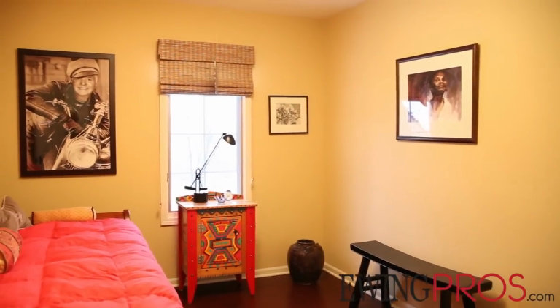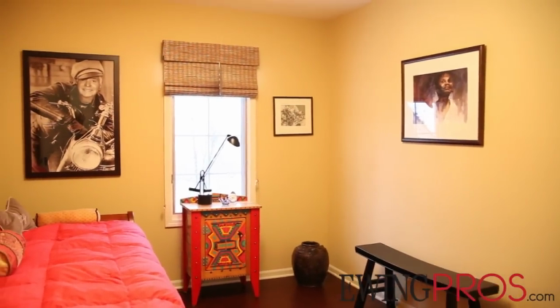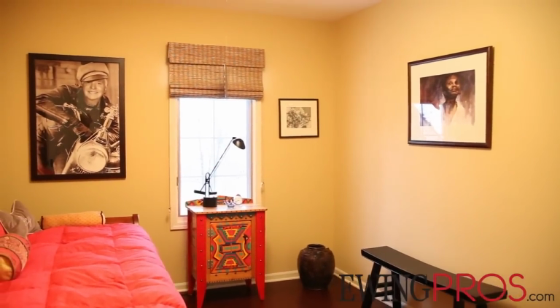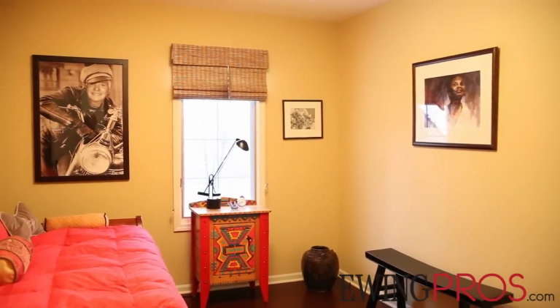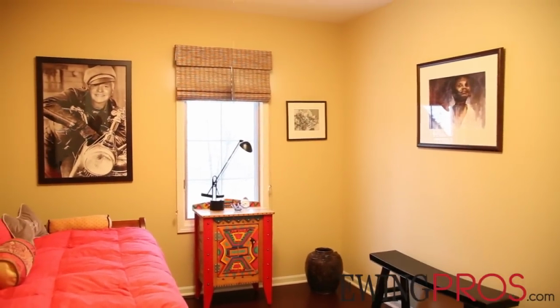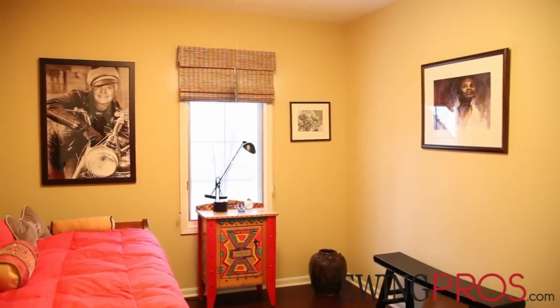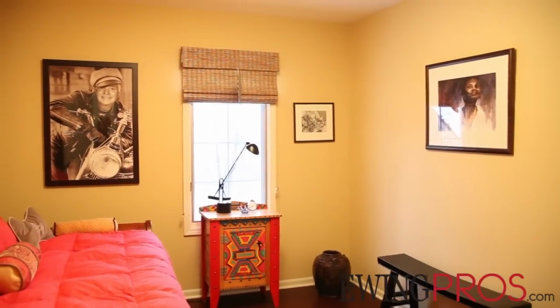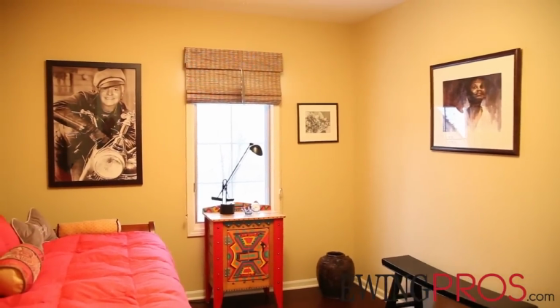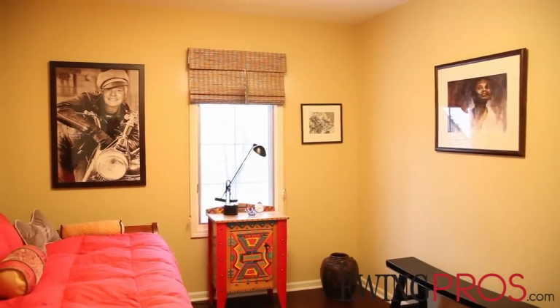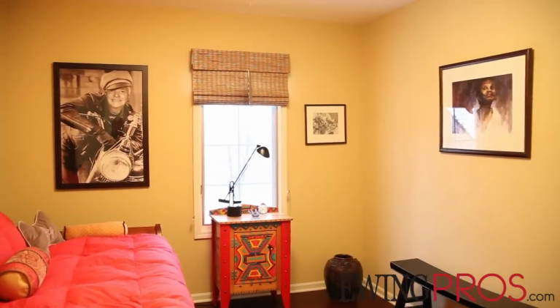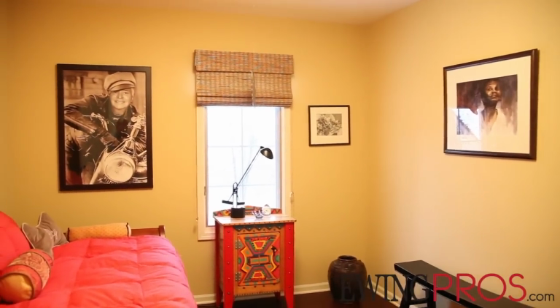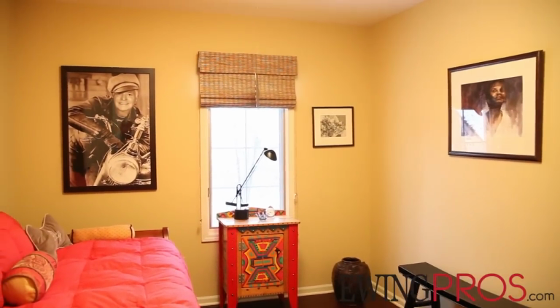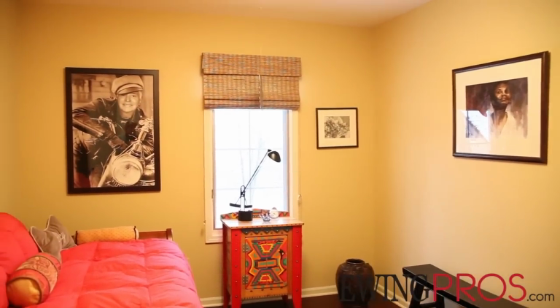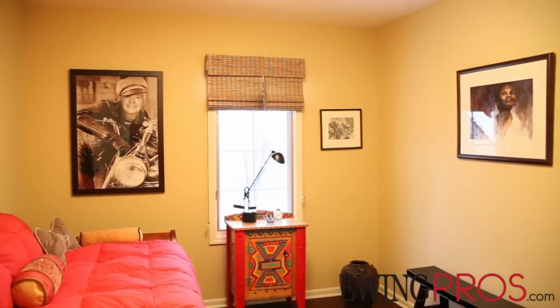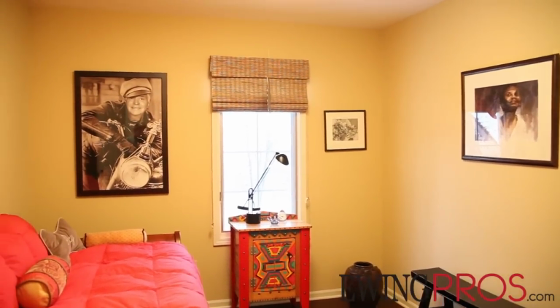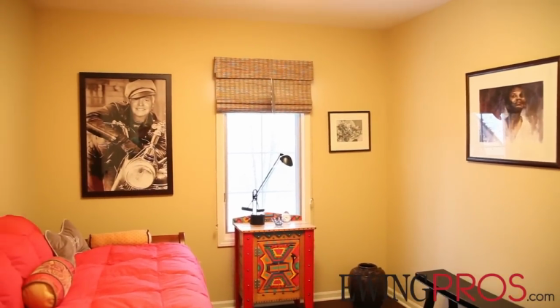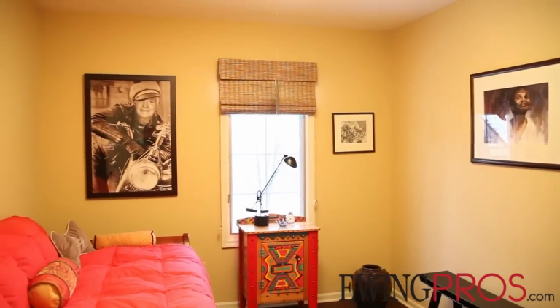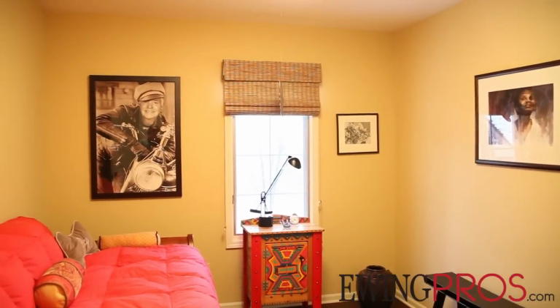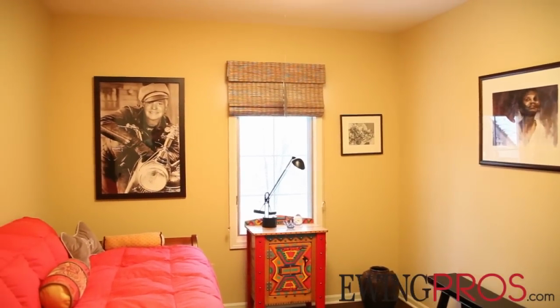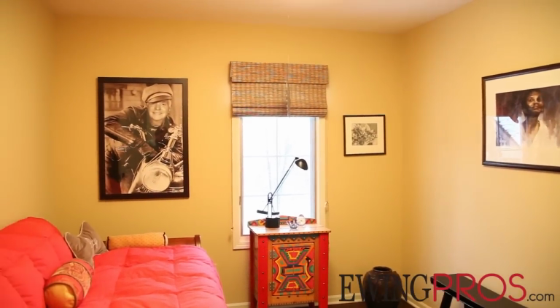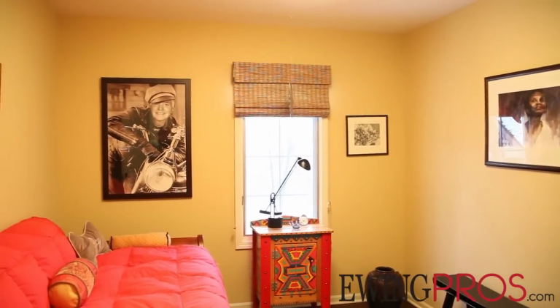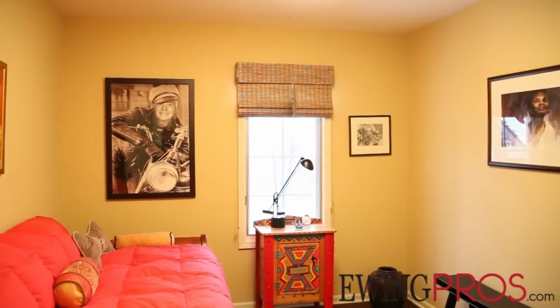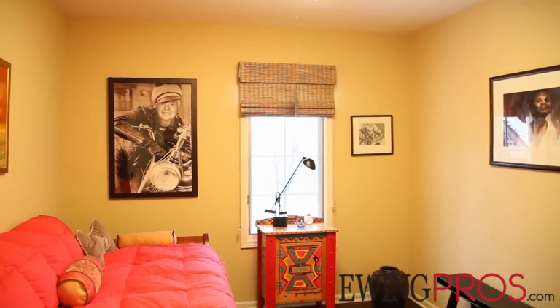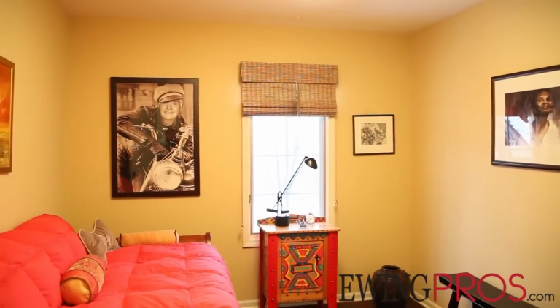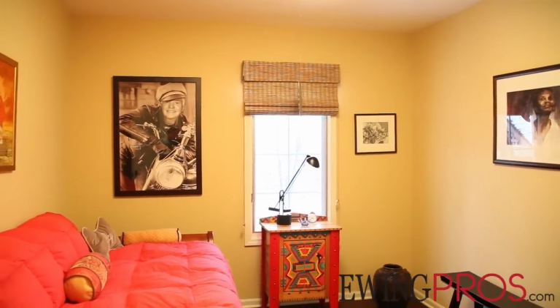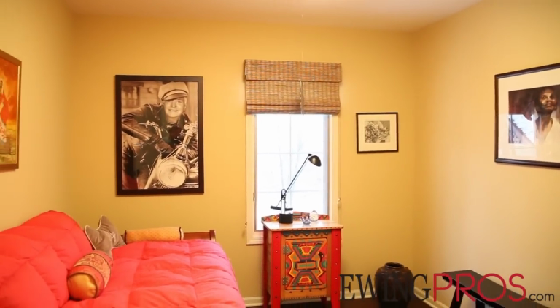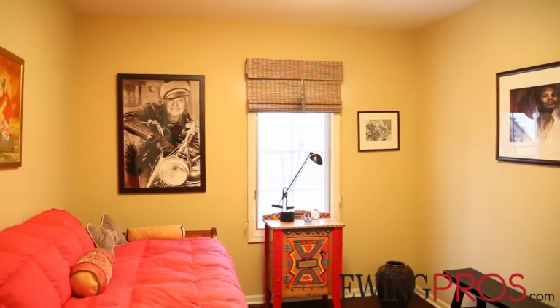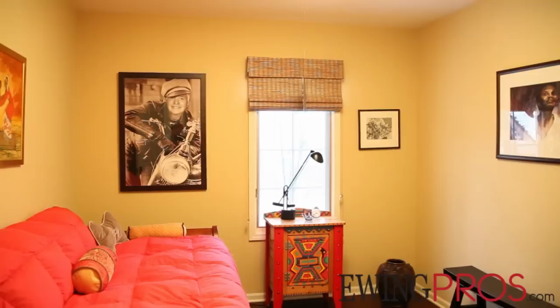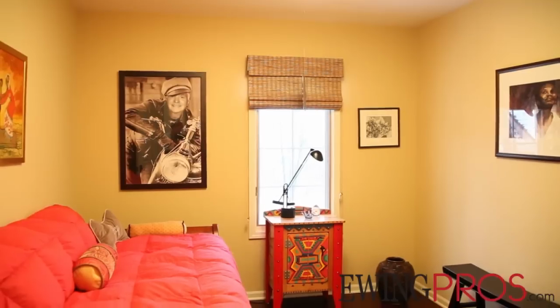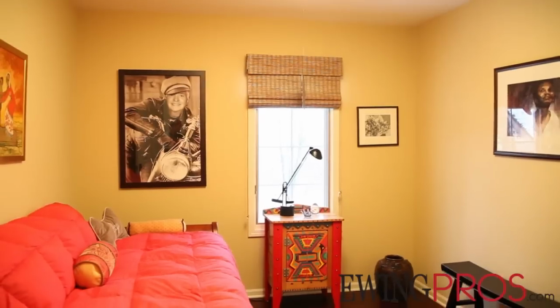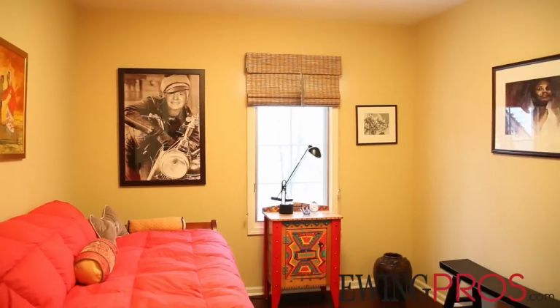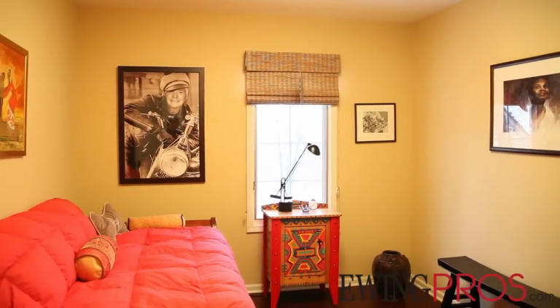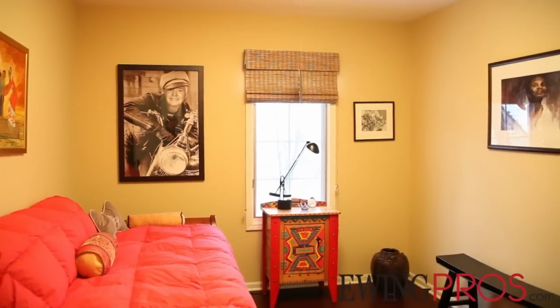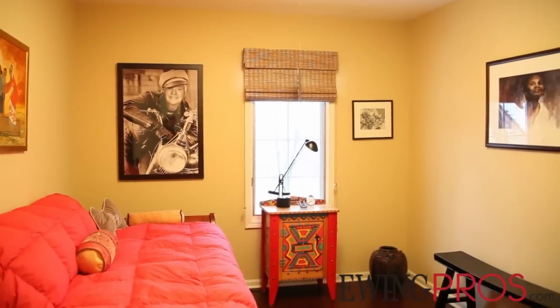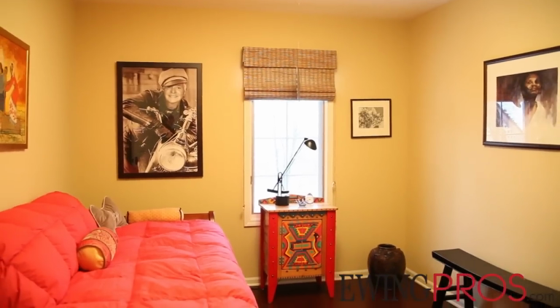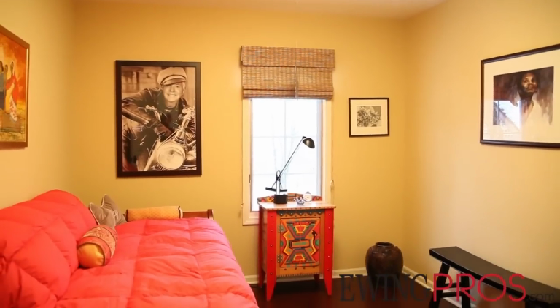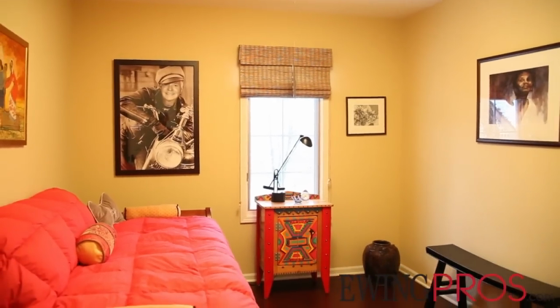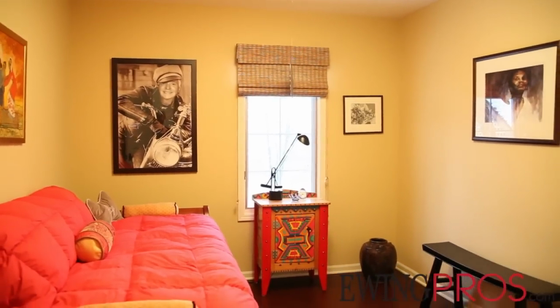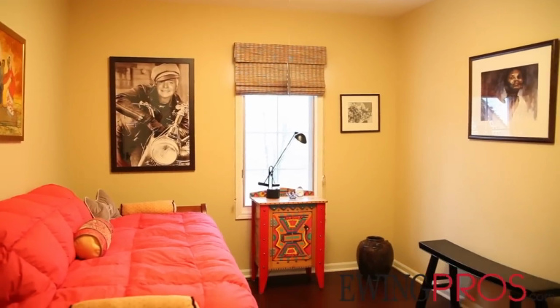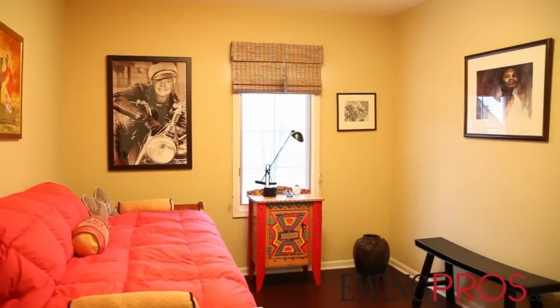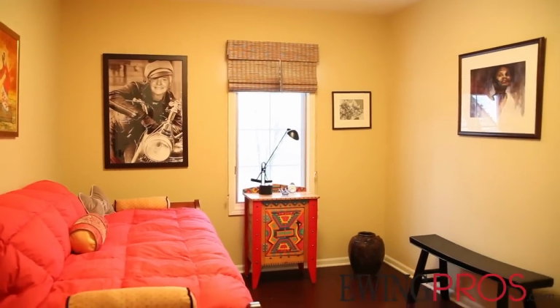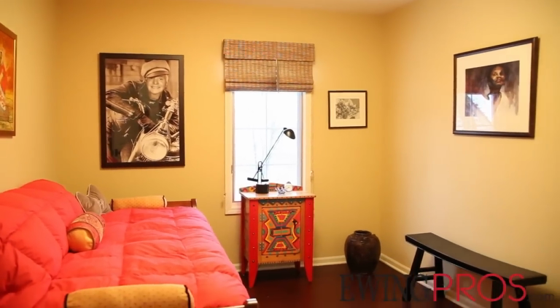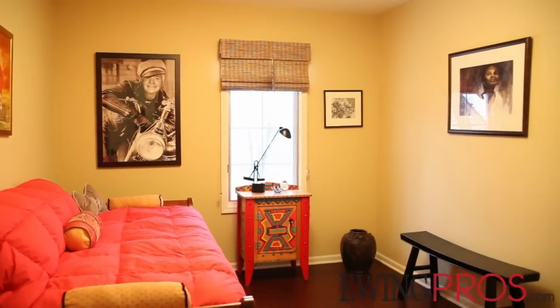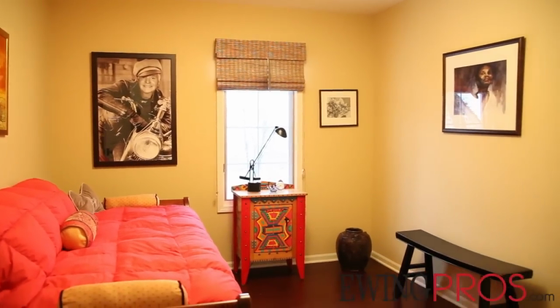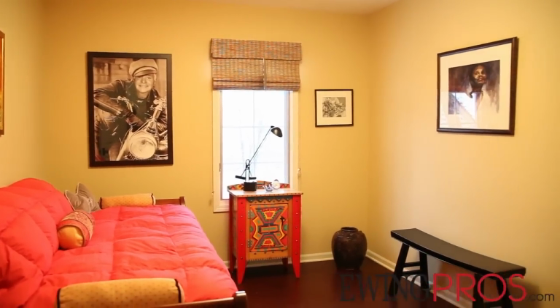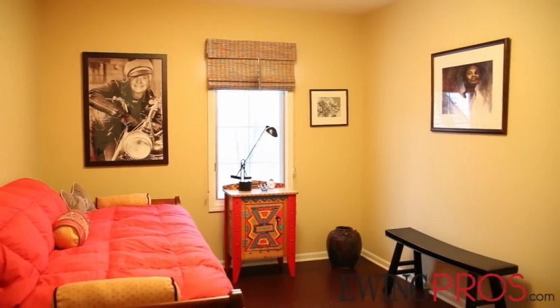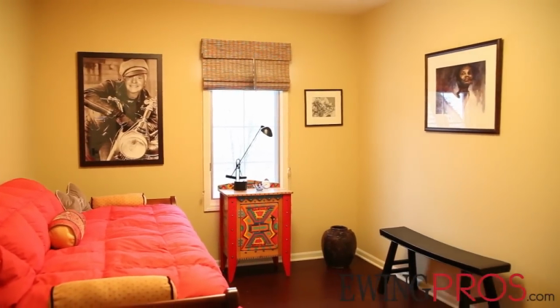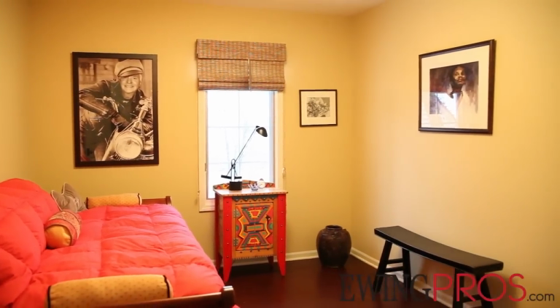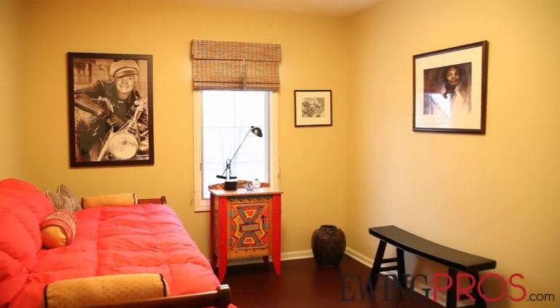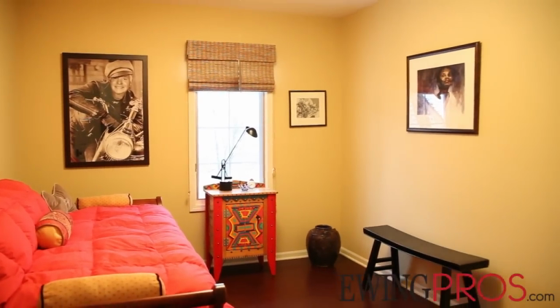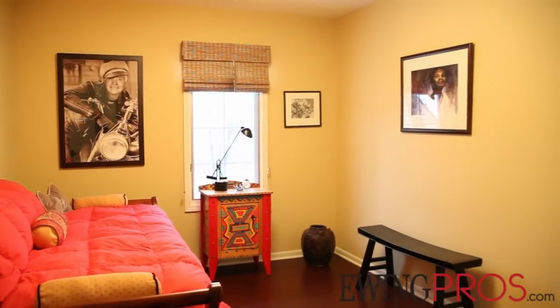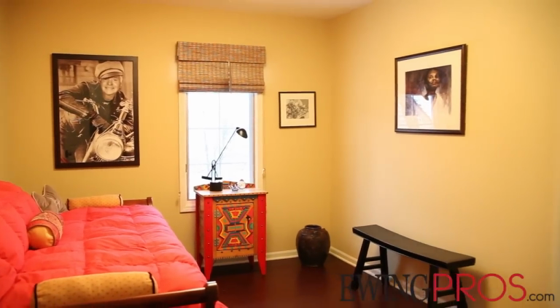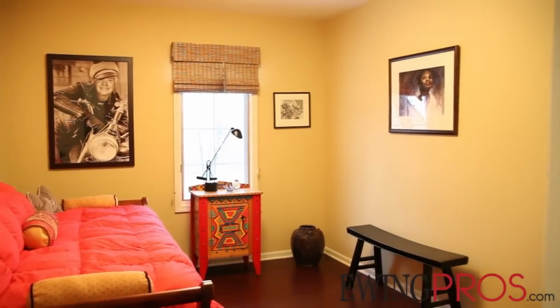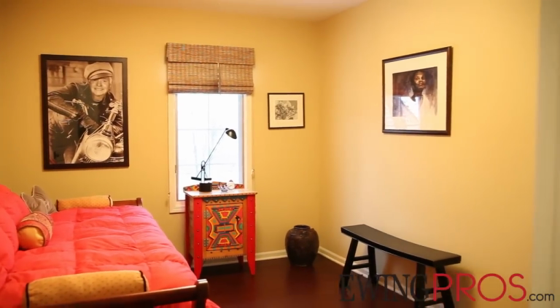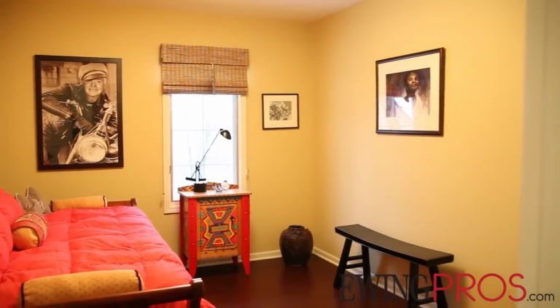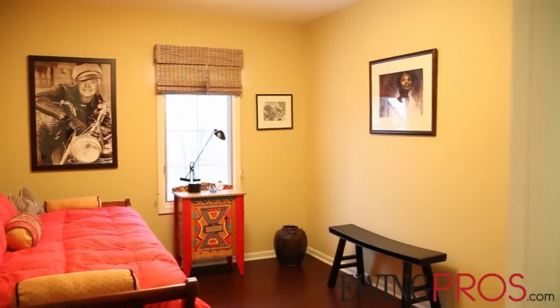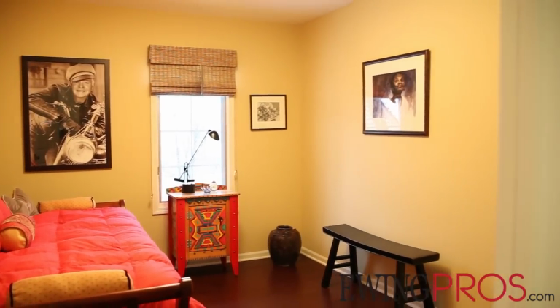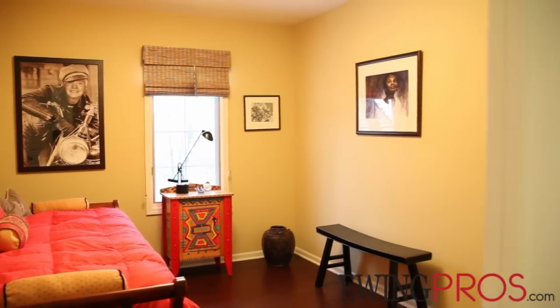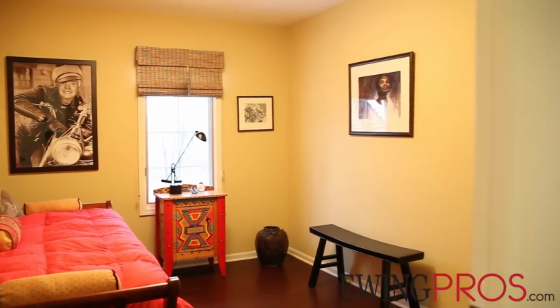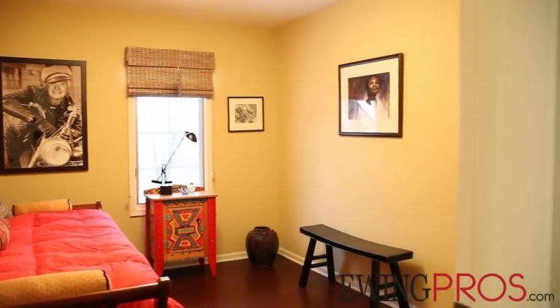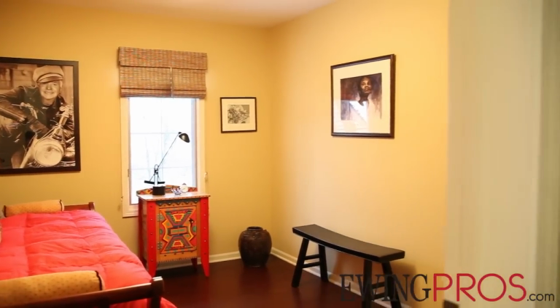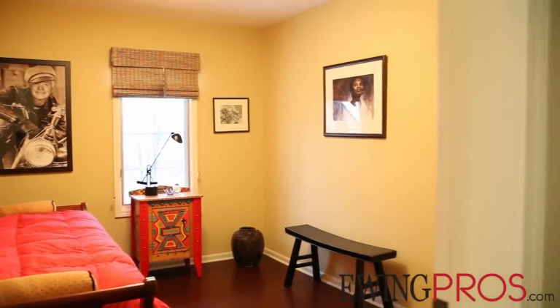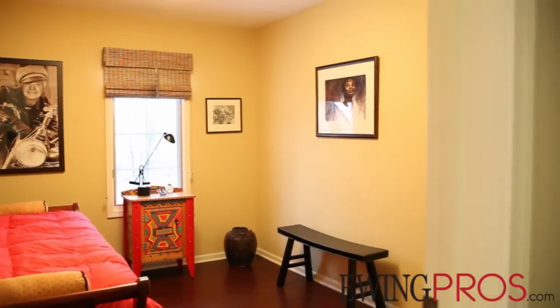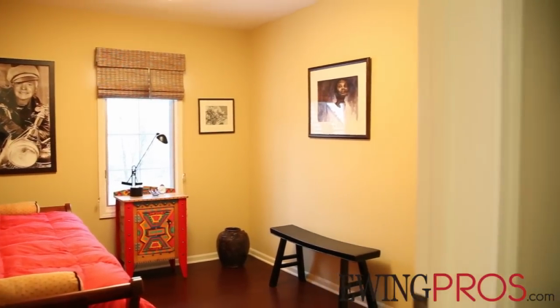You're within walking distance of the Big House and Chrysler Arena, as well as Slauson Middle School and Pioneer High School.